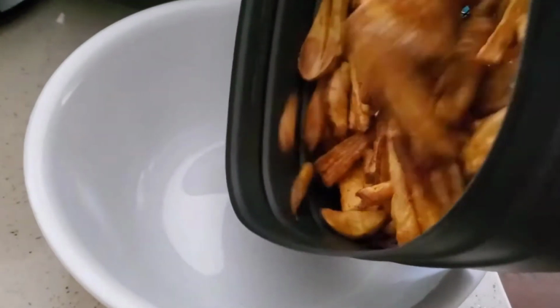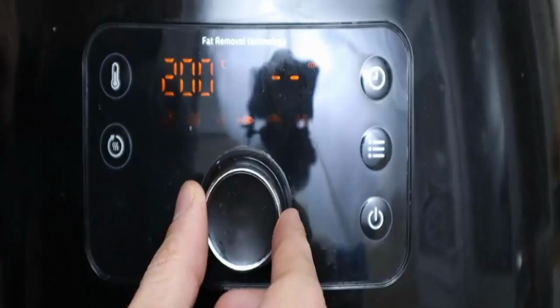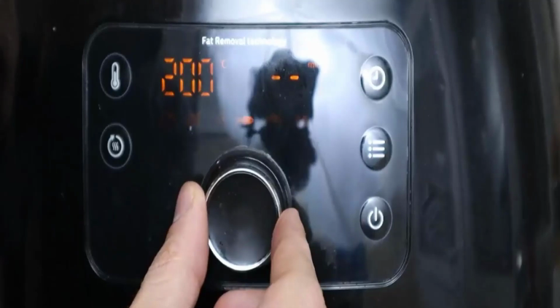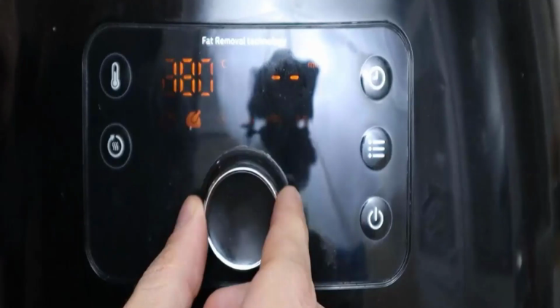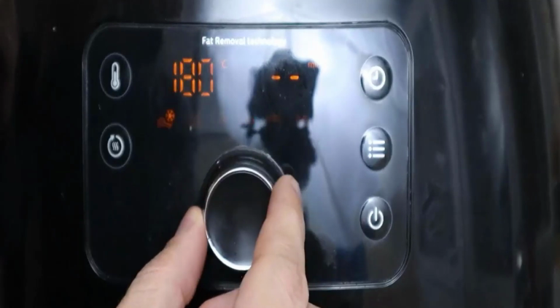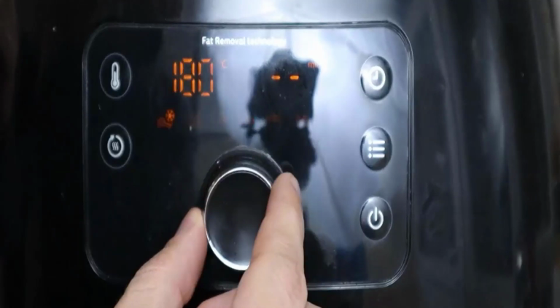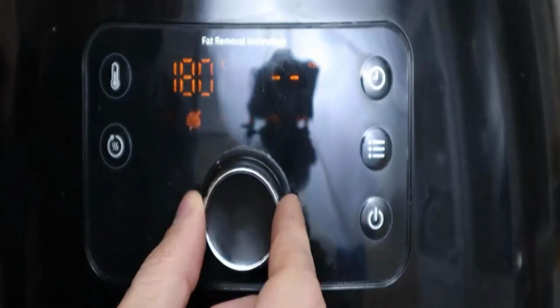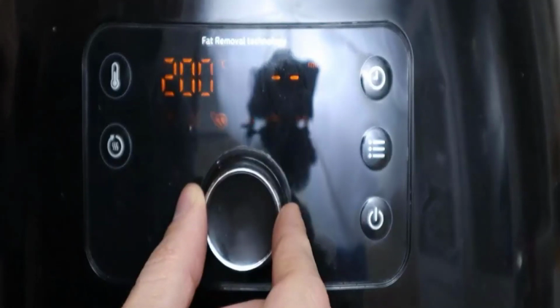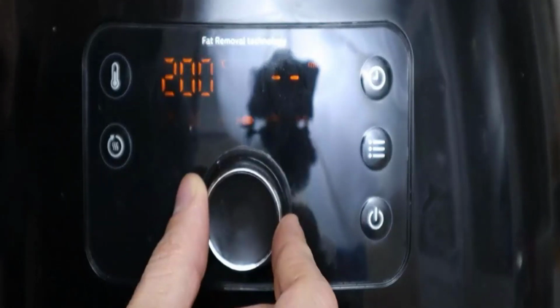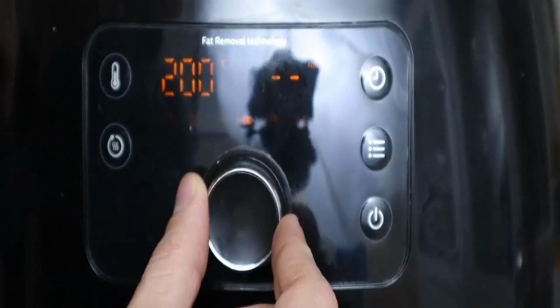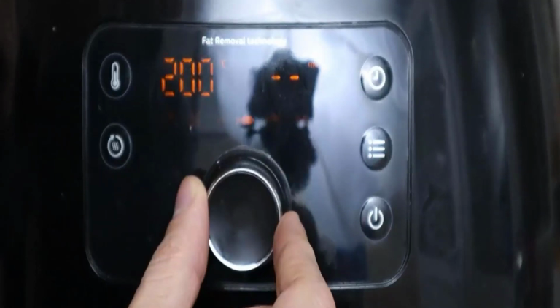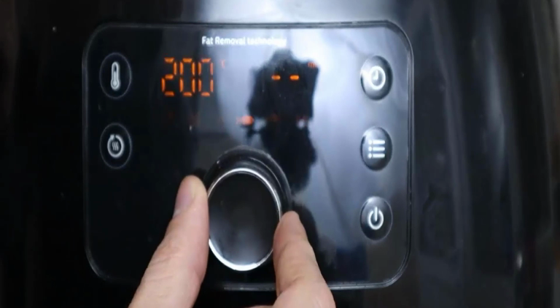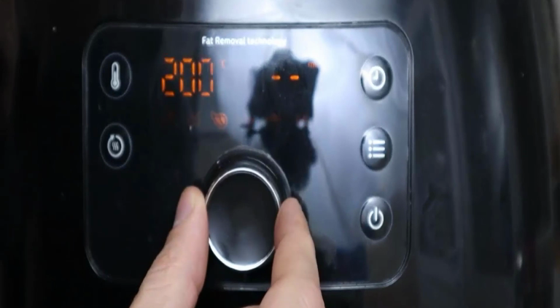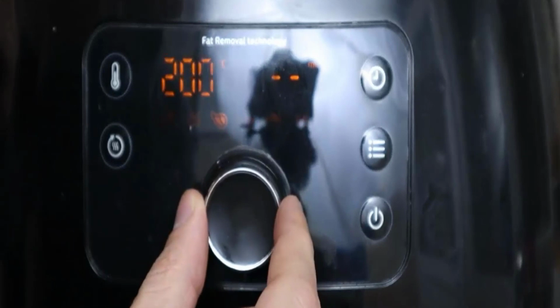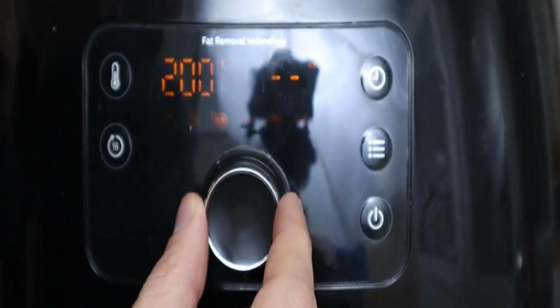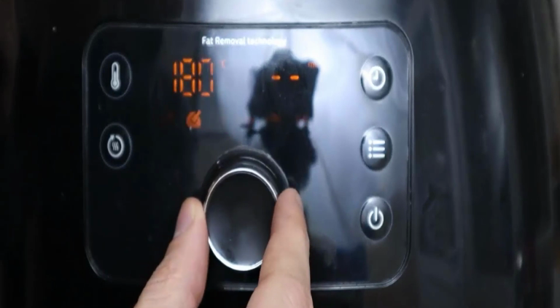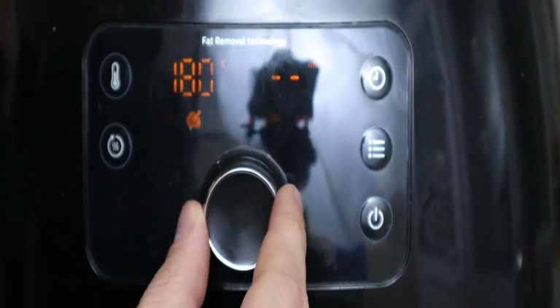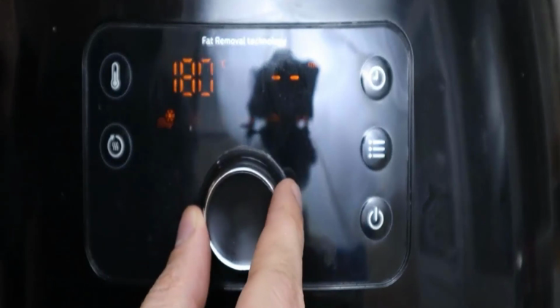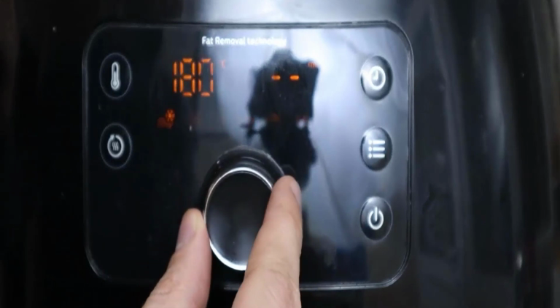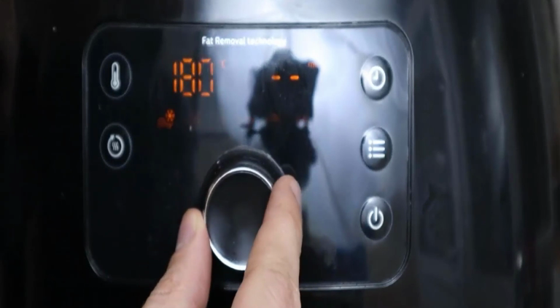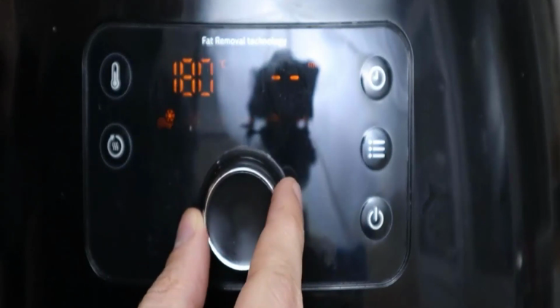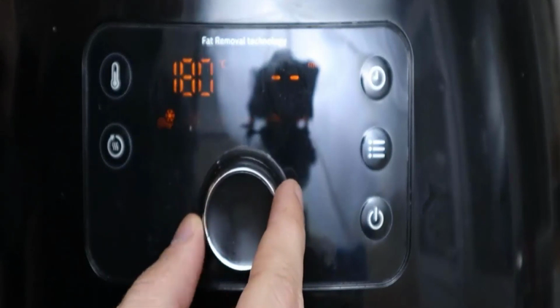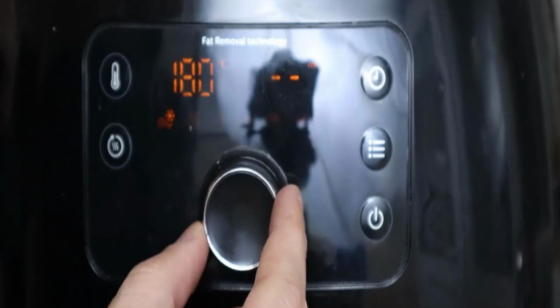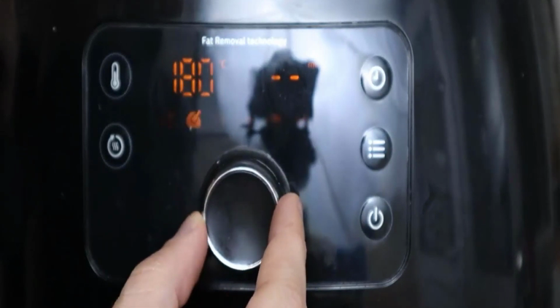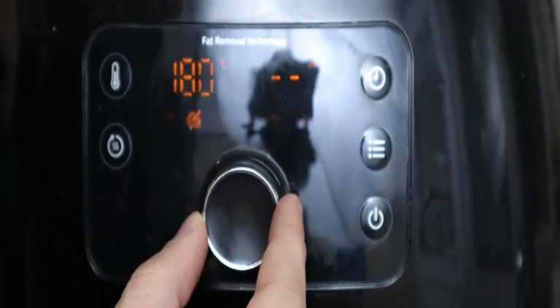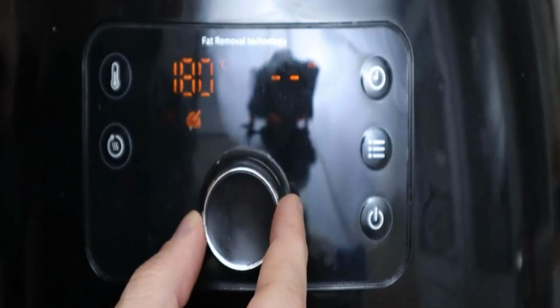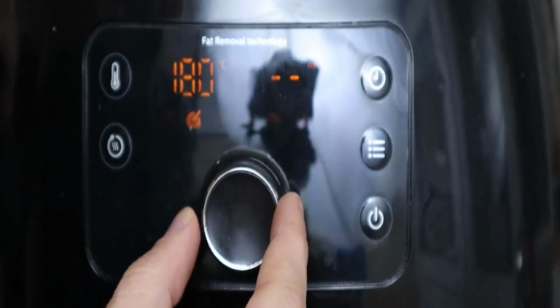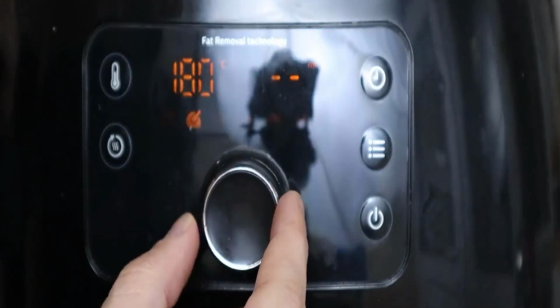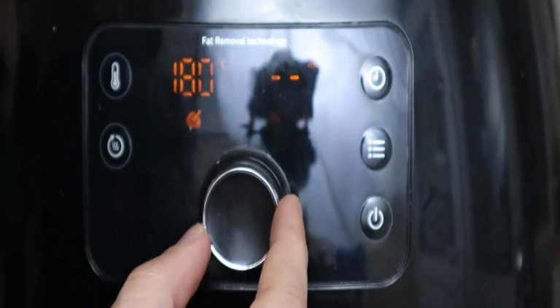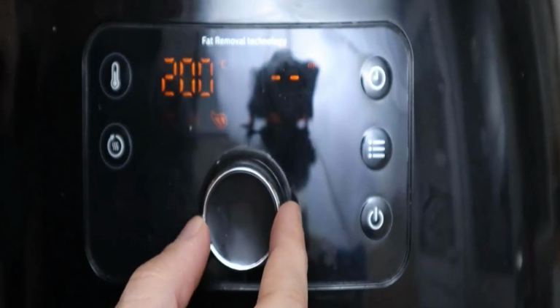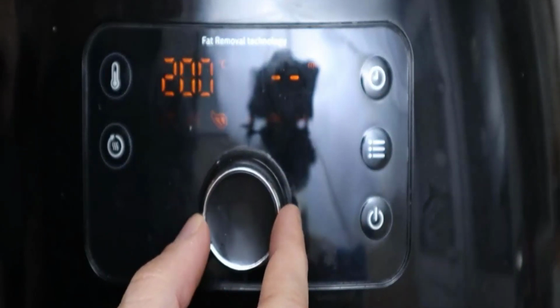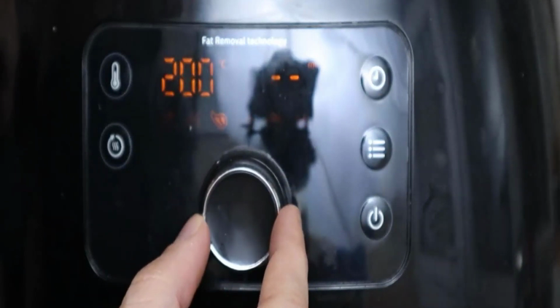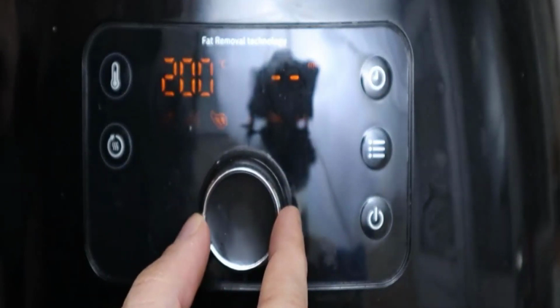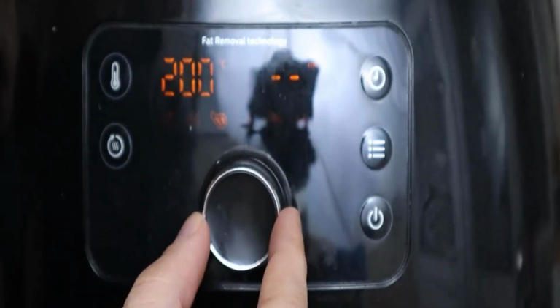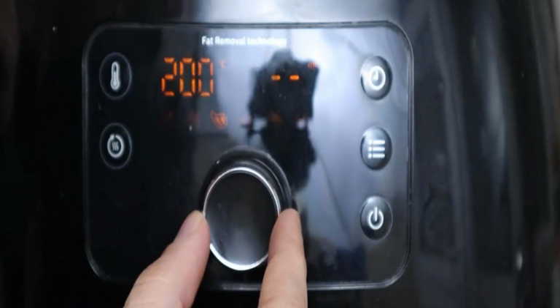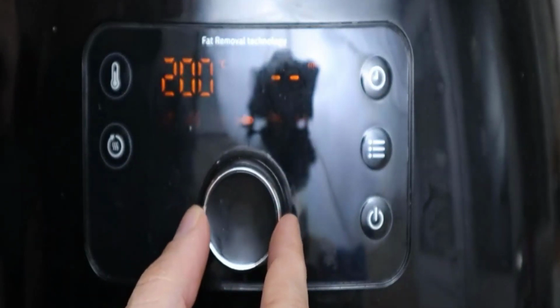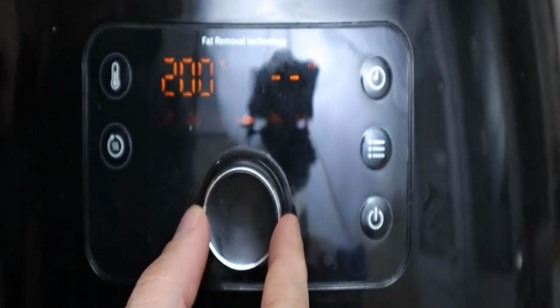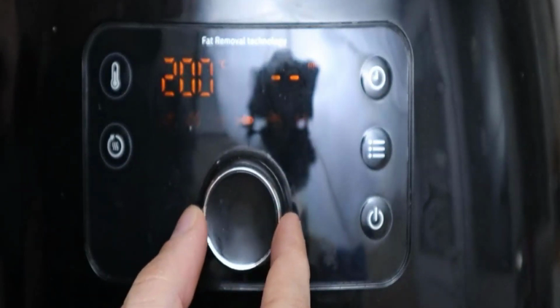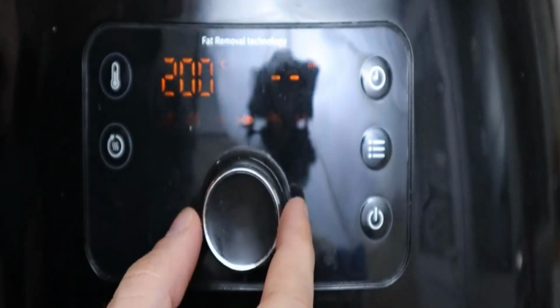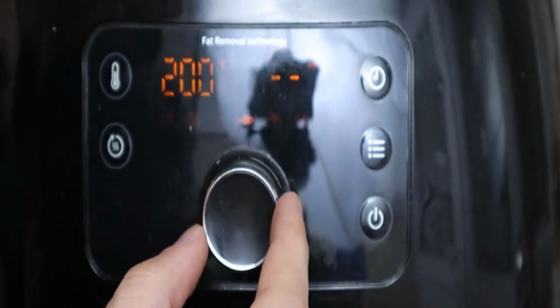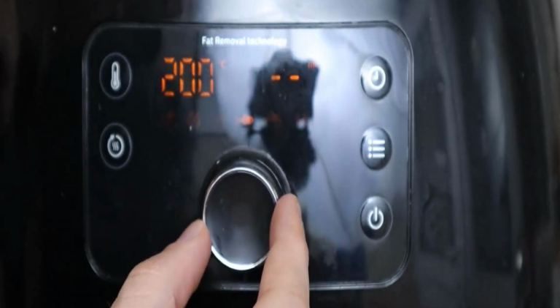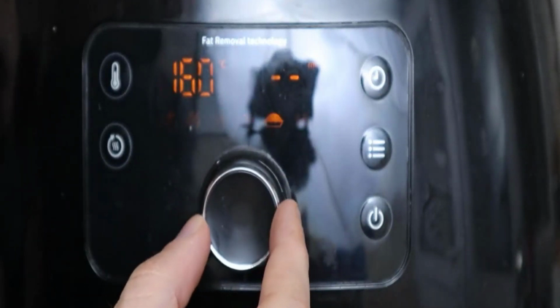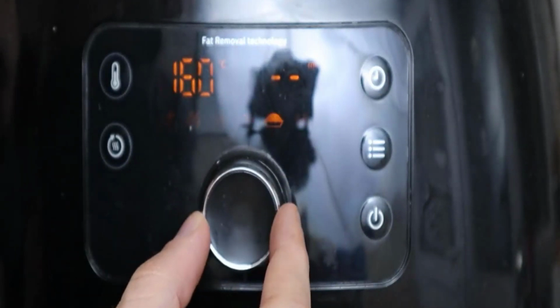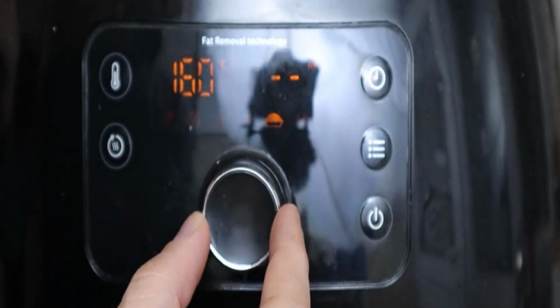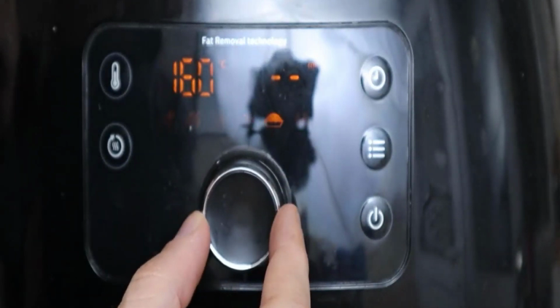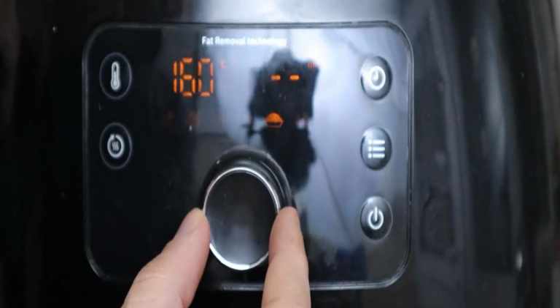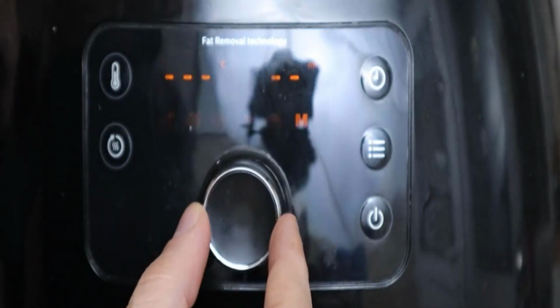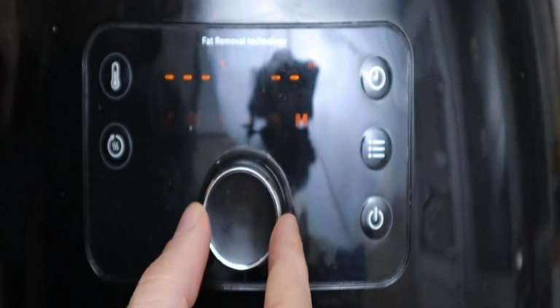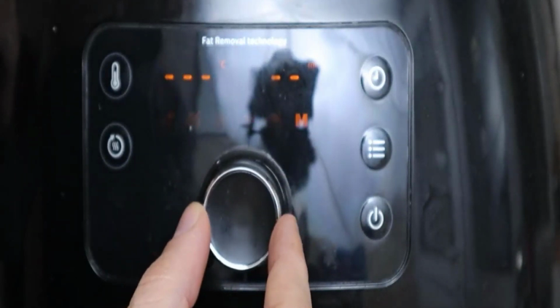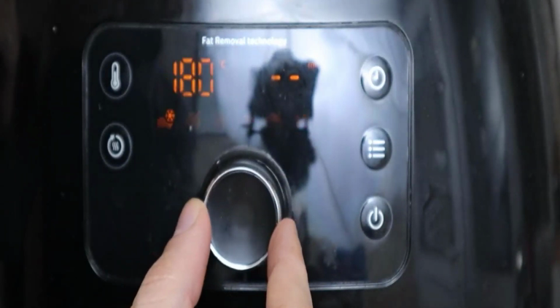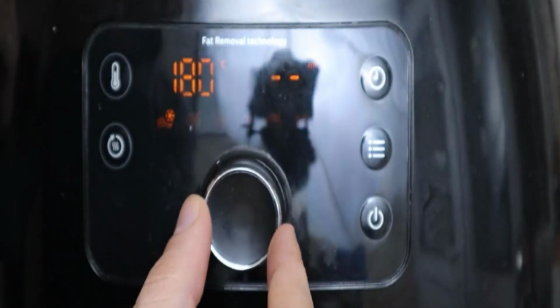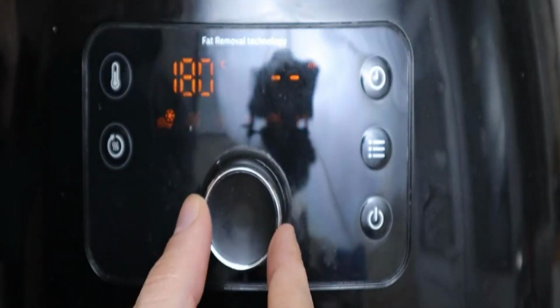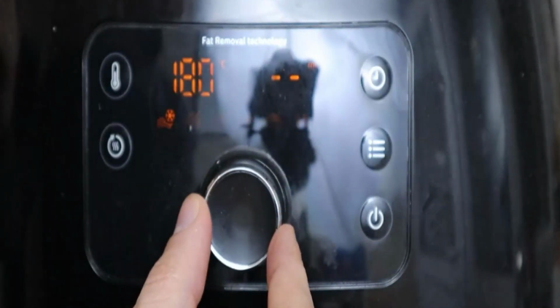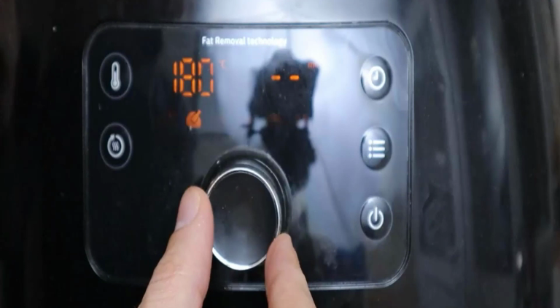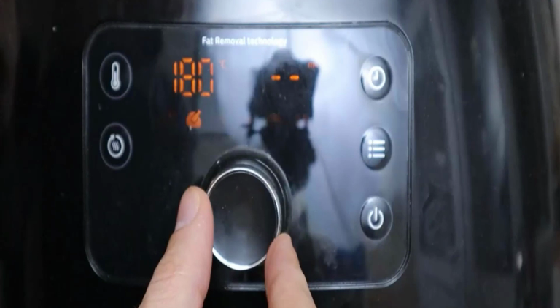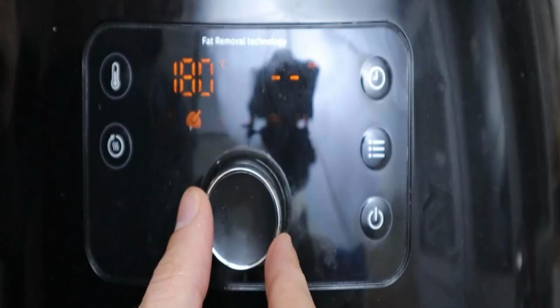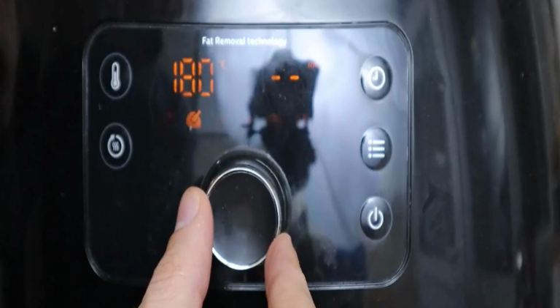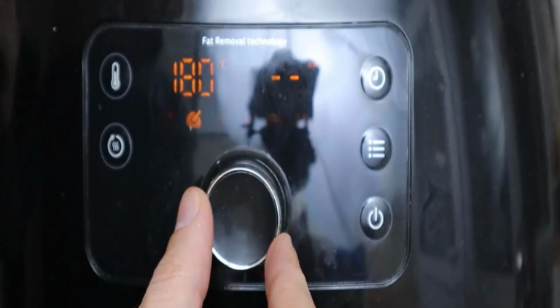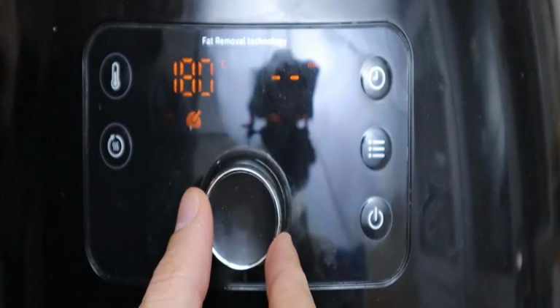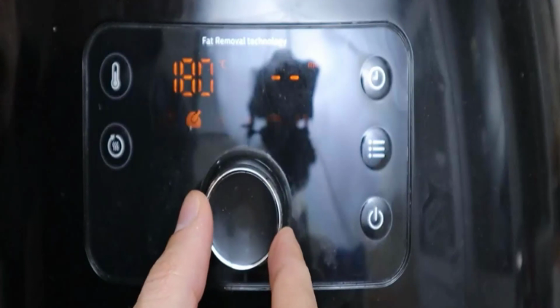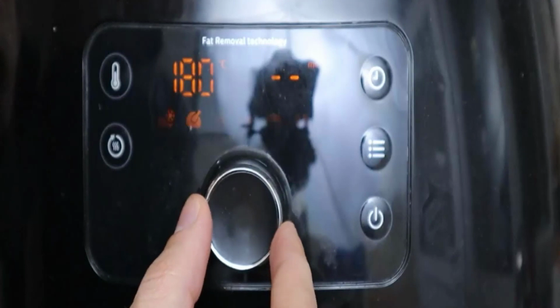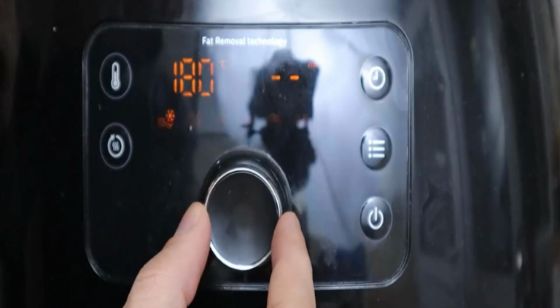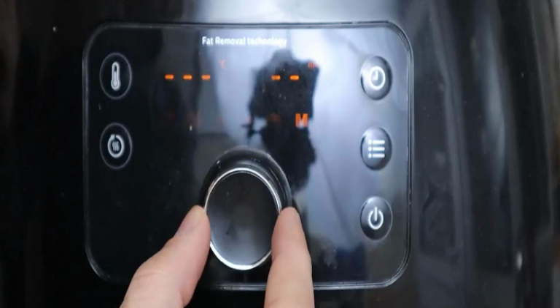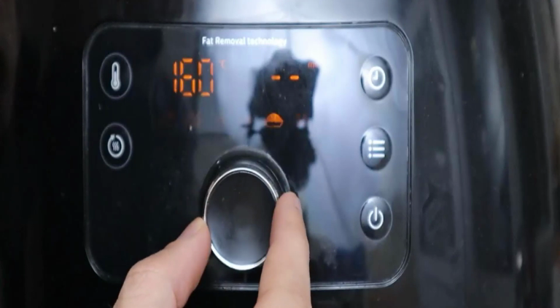Its manual mode lets you set the temperature and time by using the dial and buttons that sit either side of the LED panel.